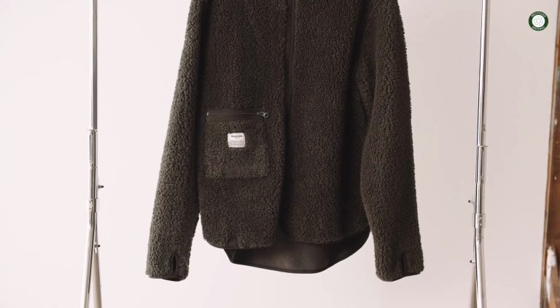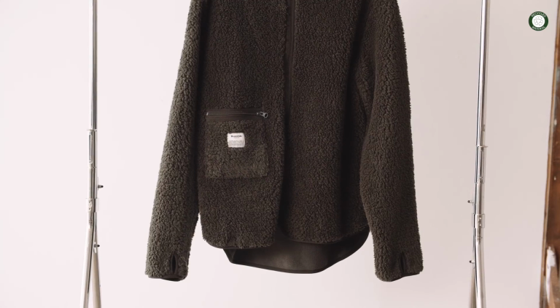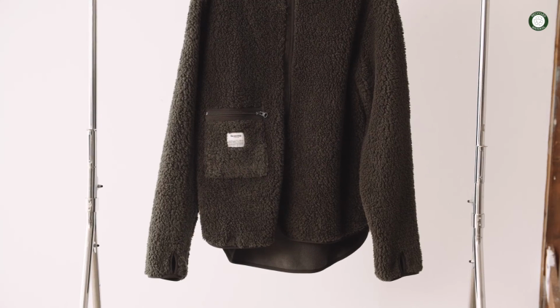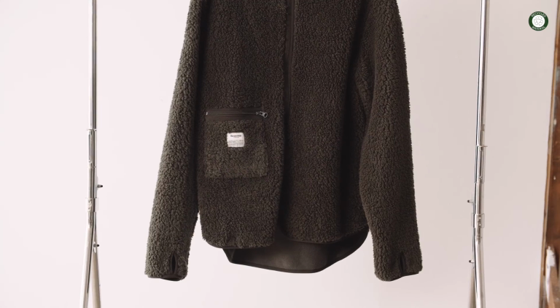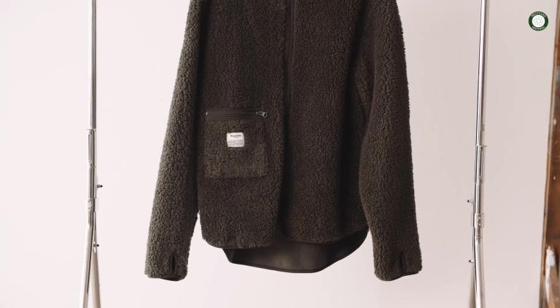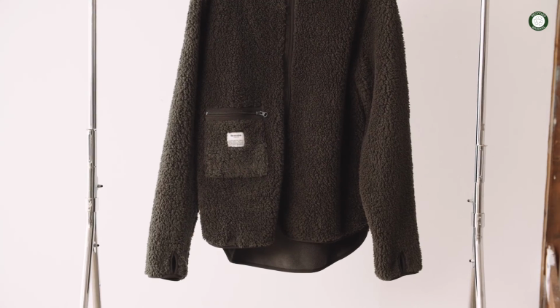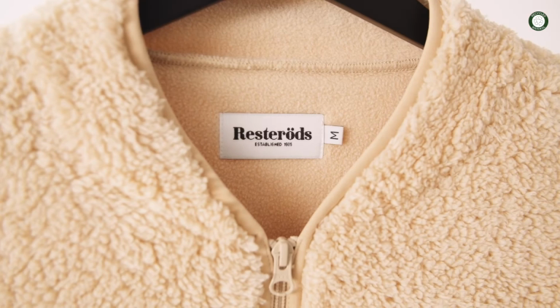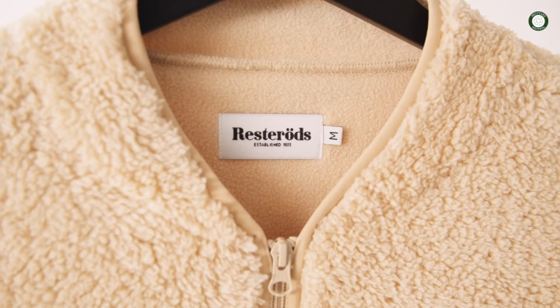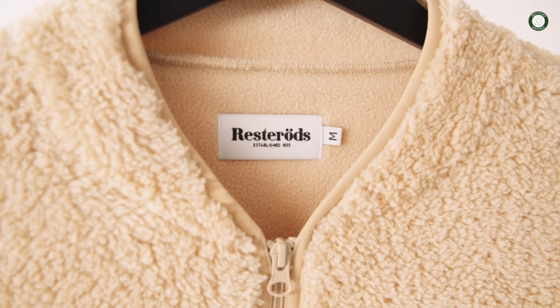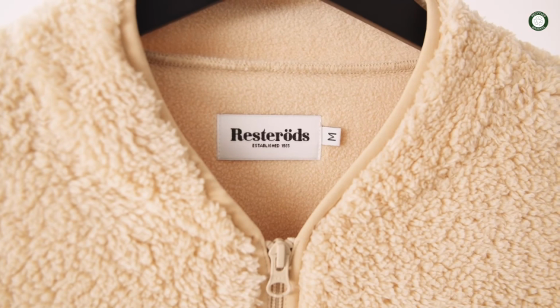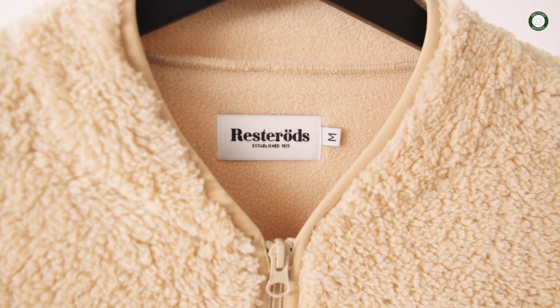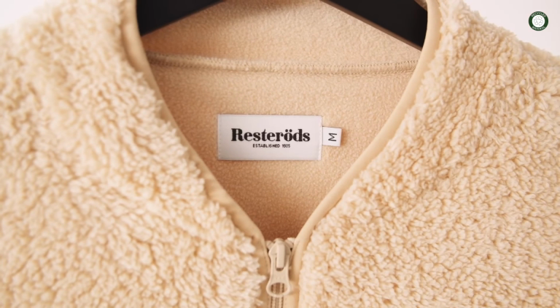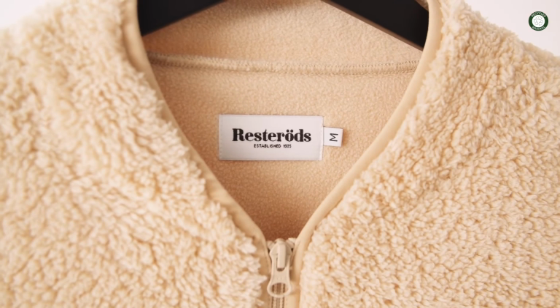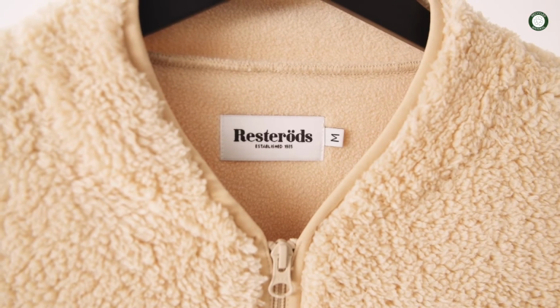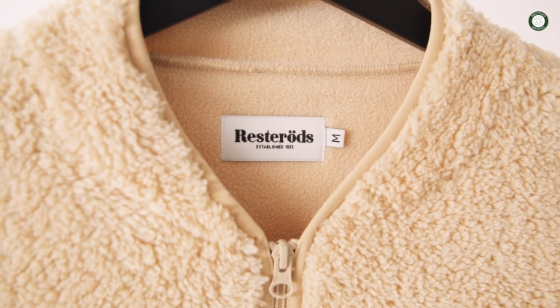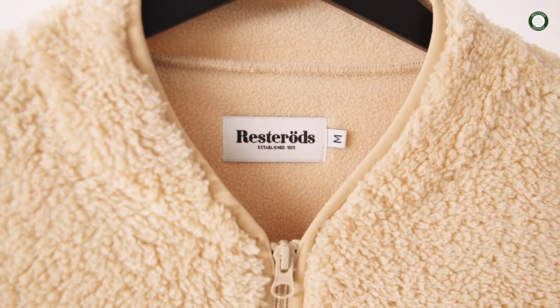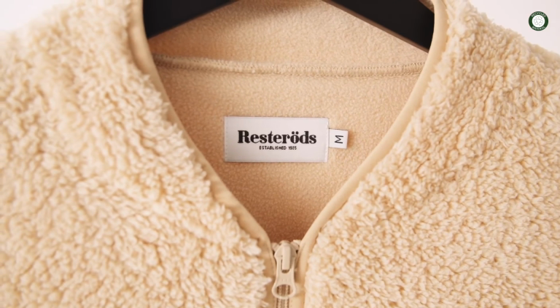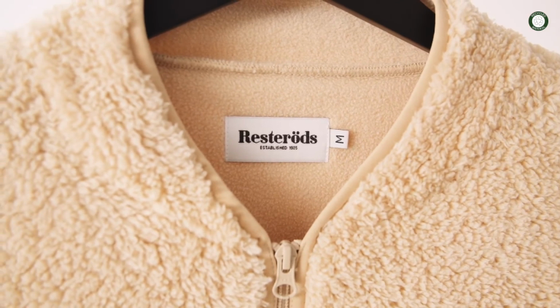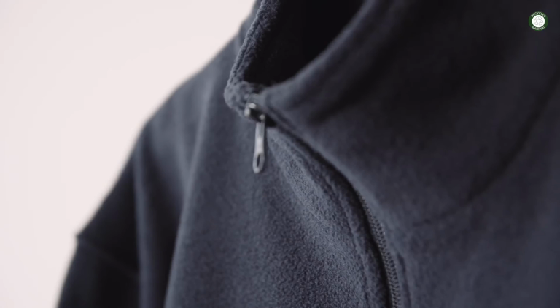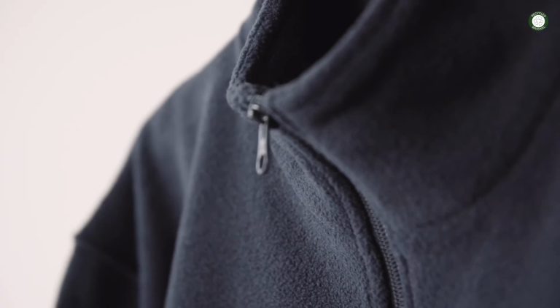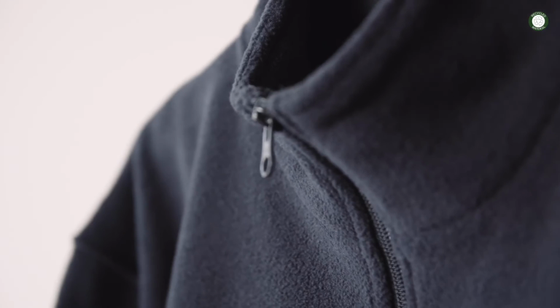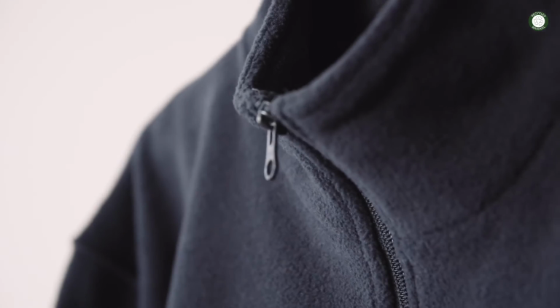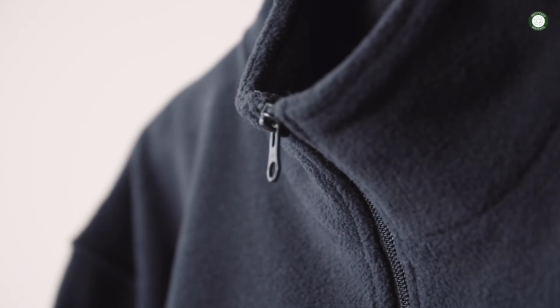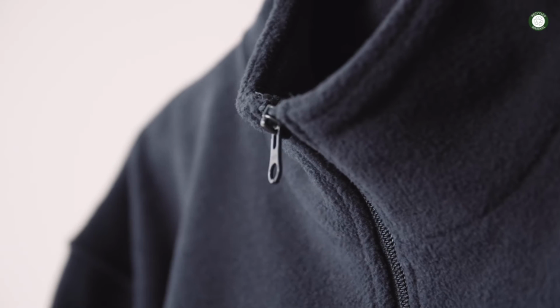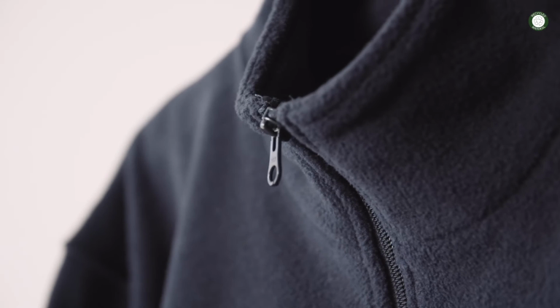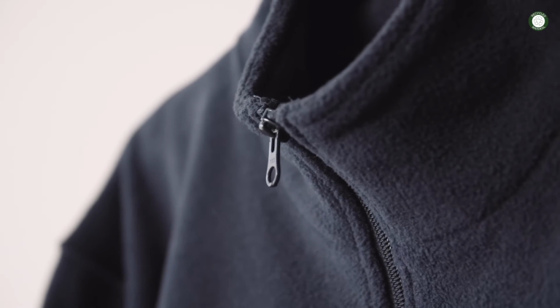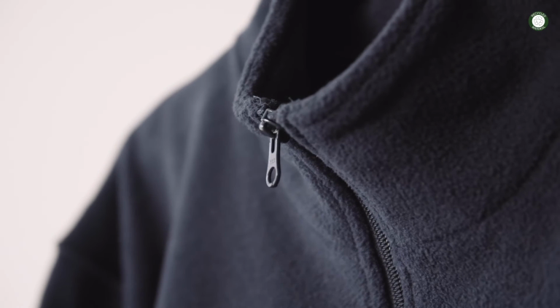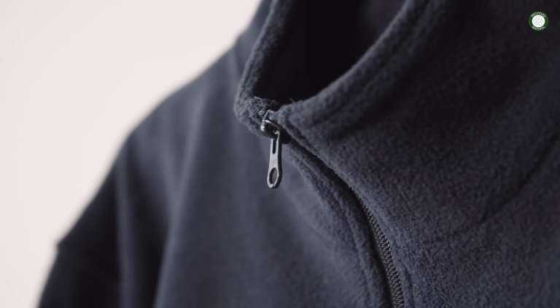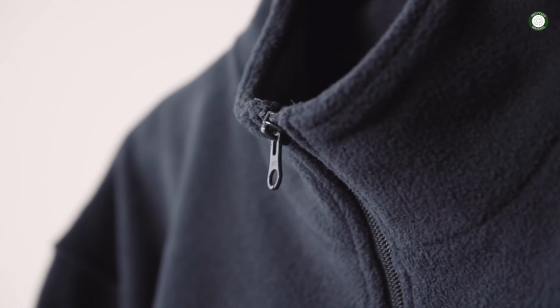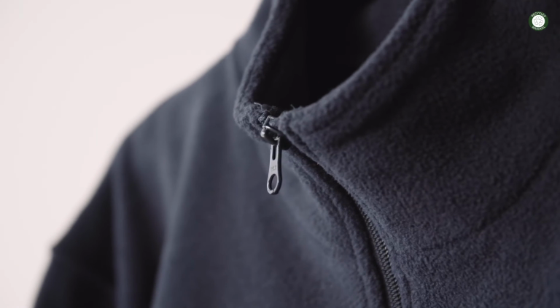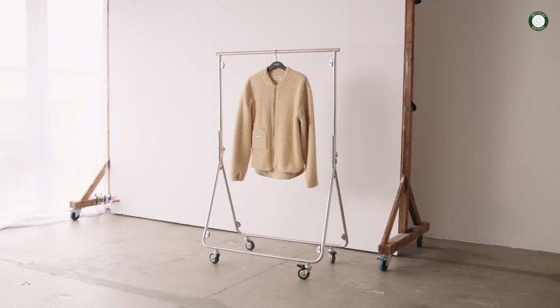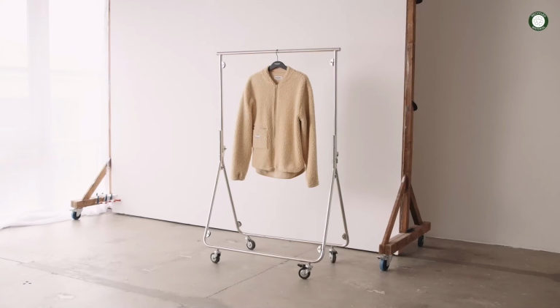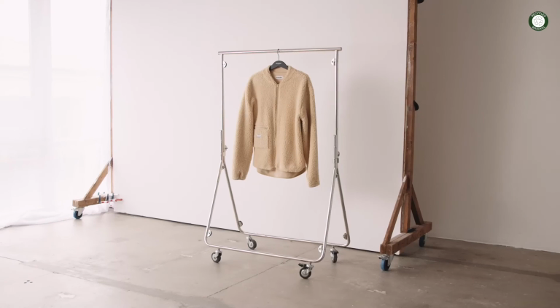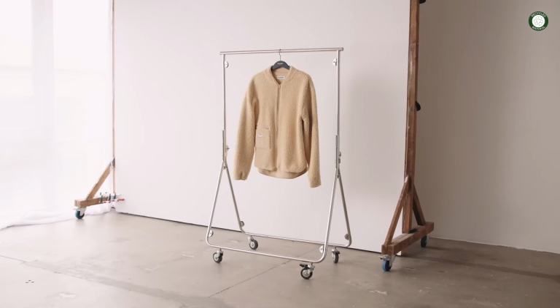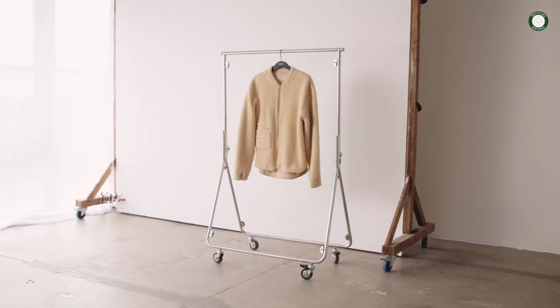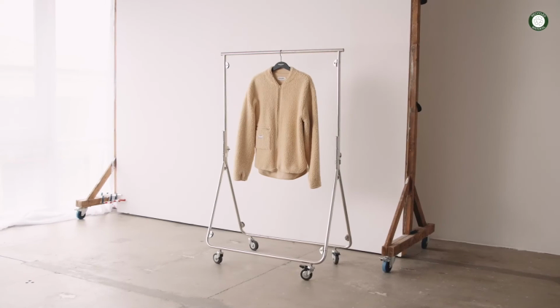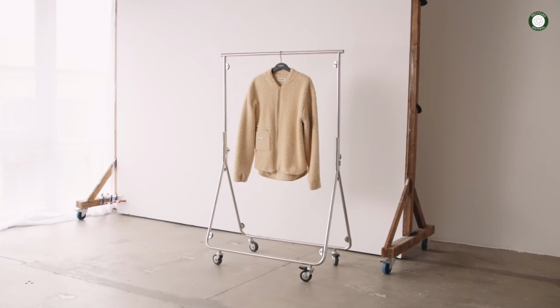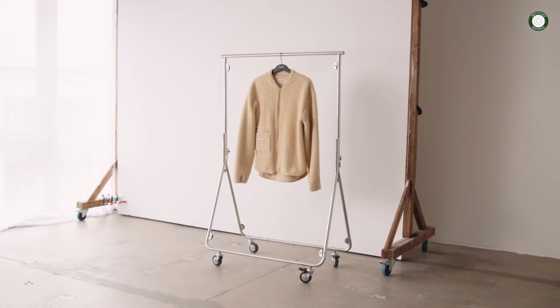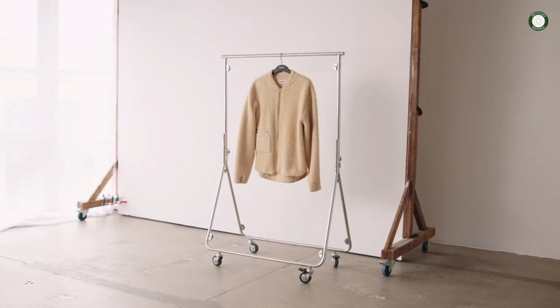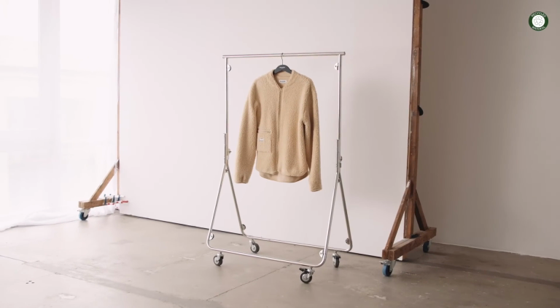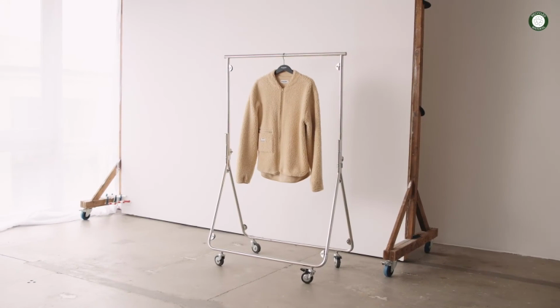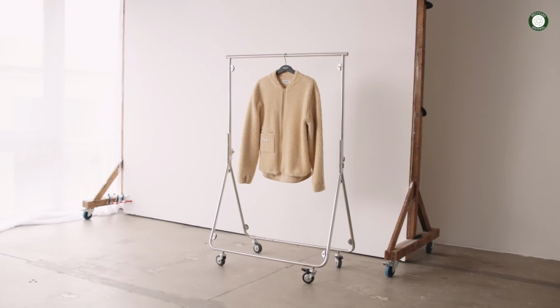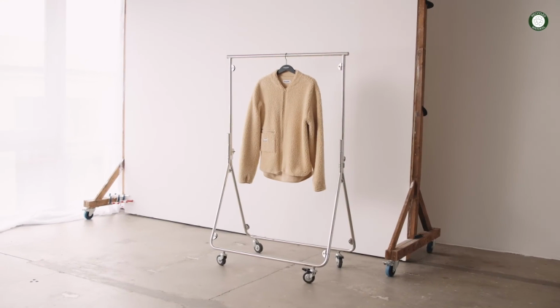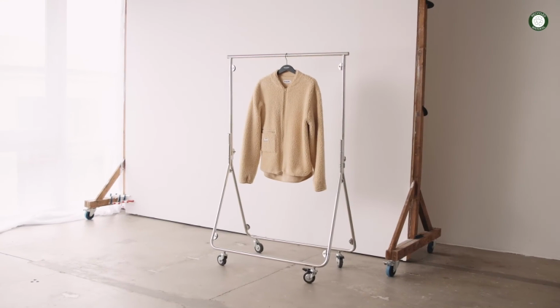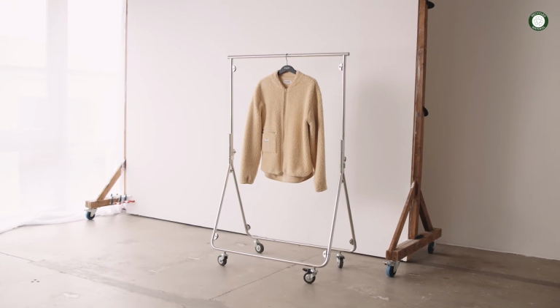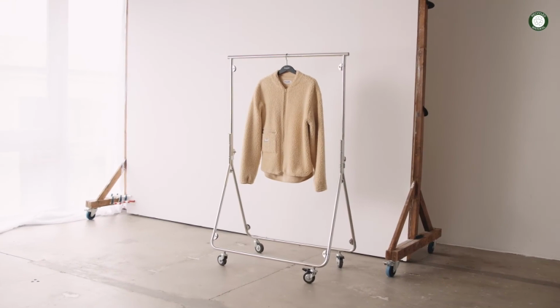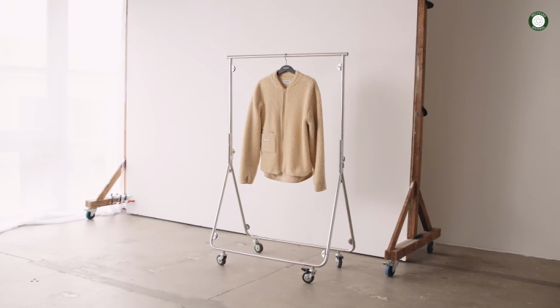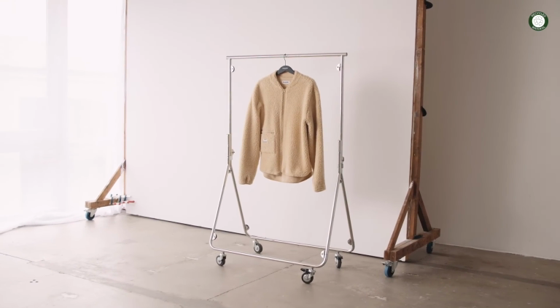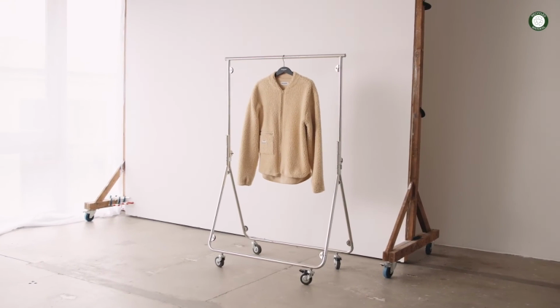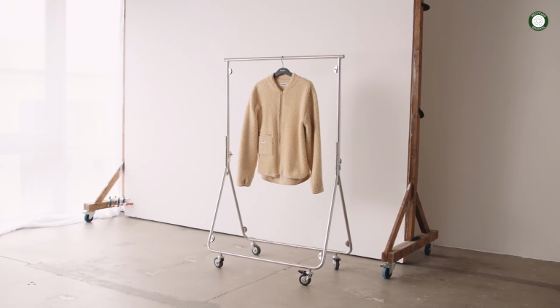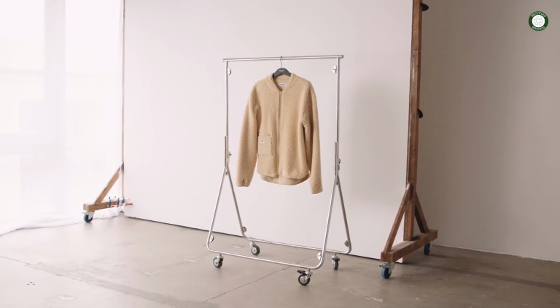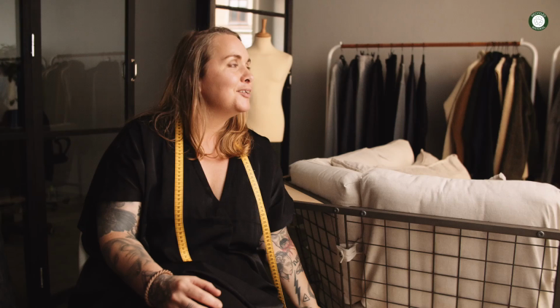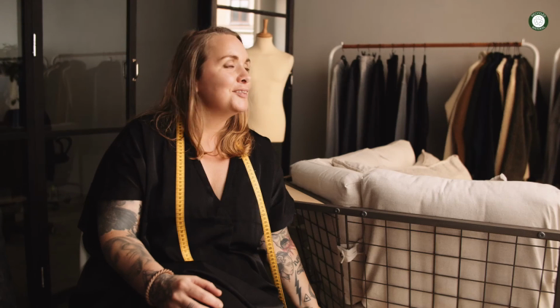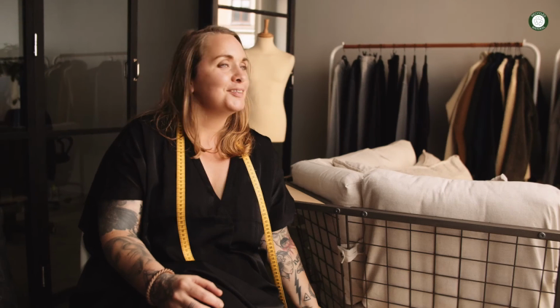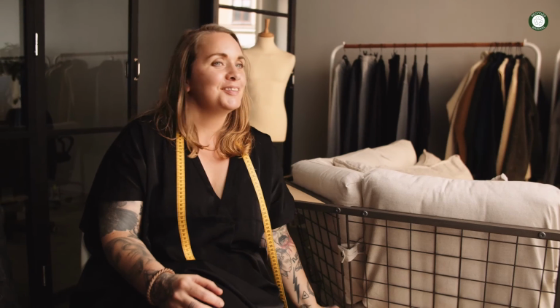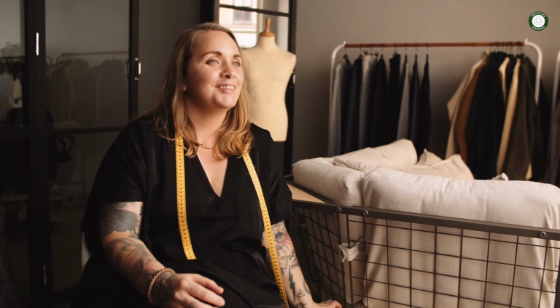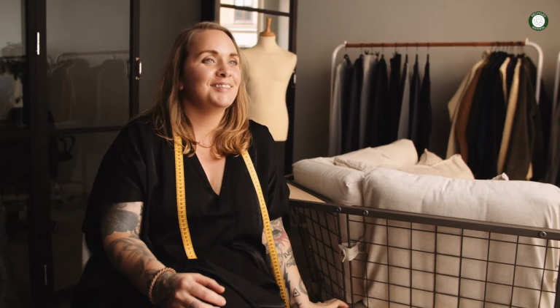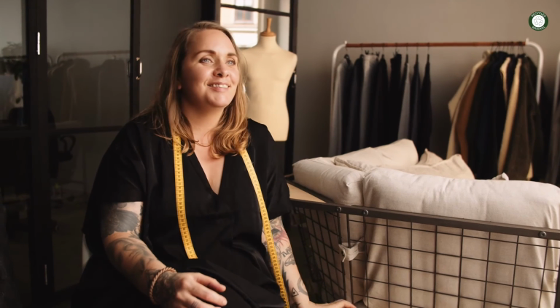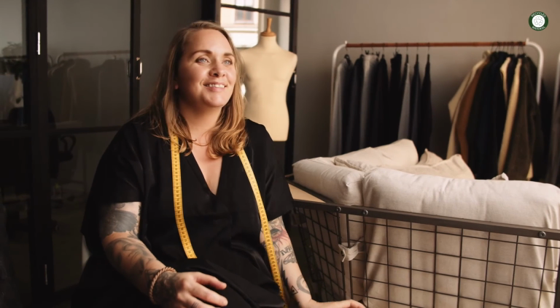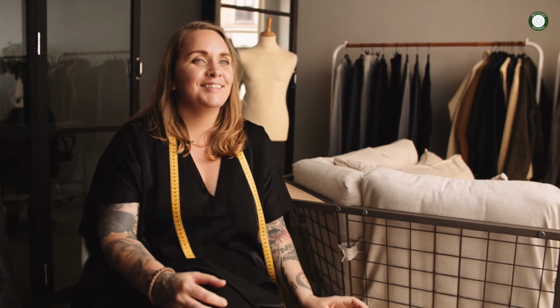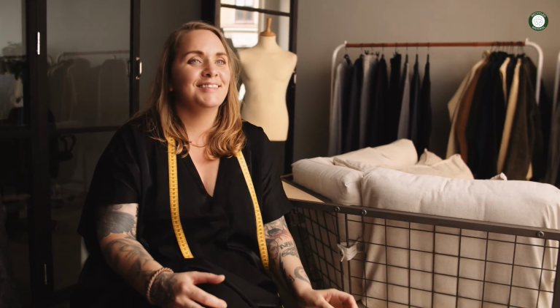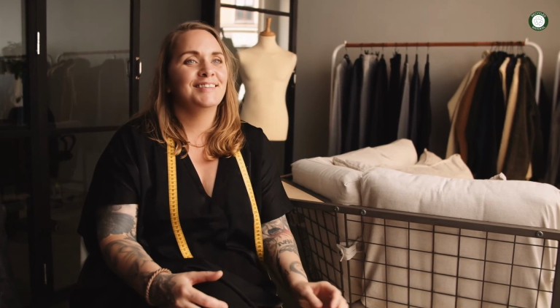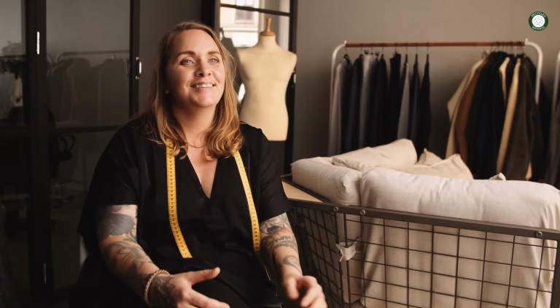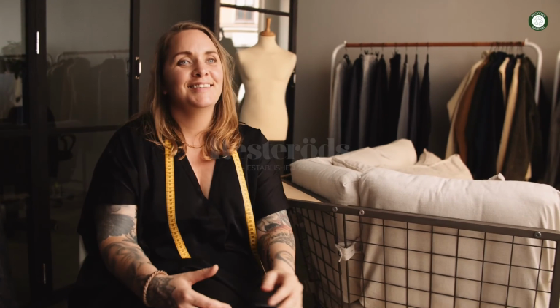This means polyester garment manufacture could potentially become a closed loop system.